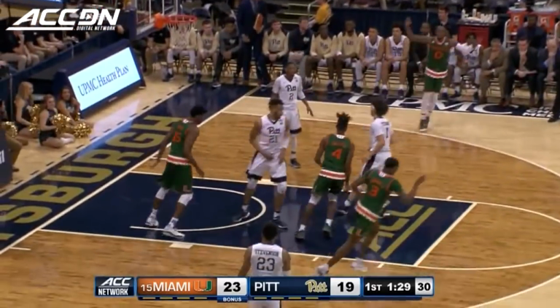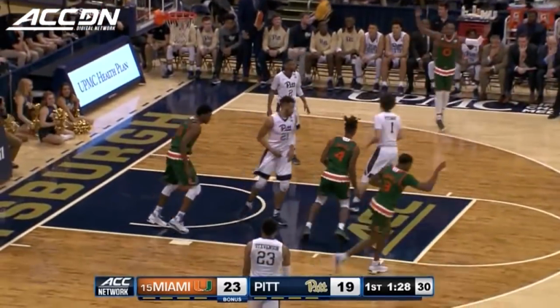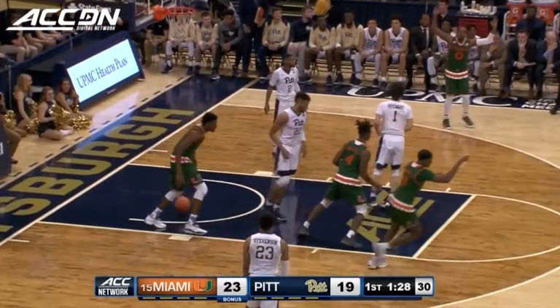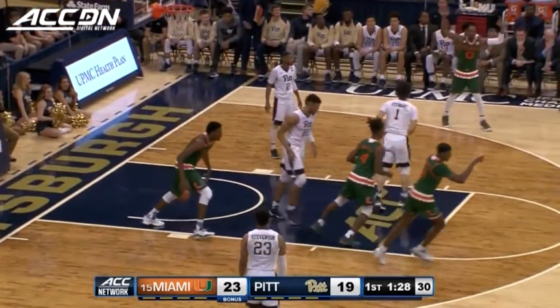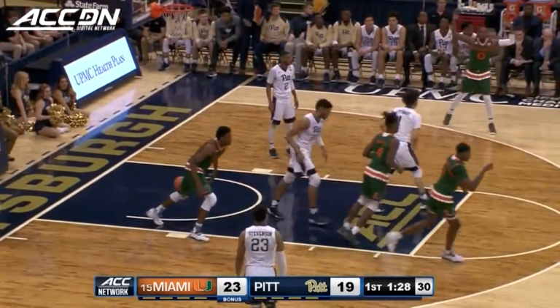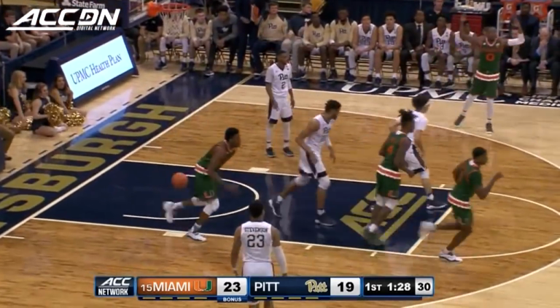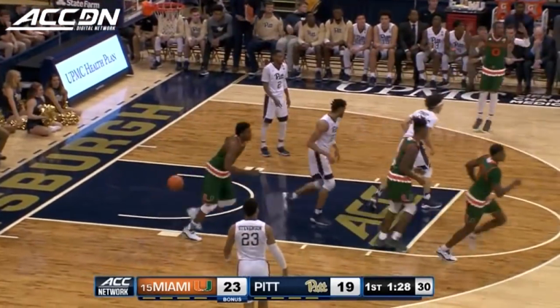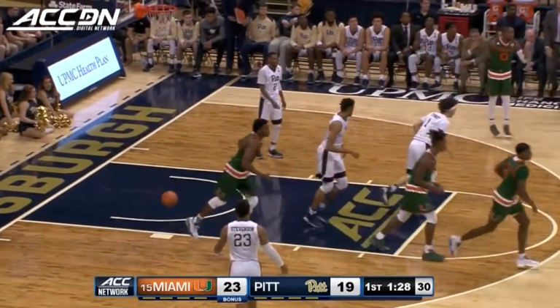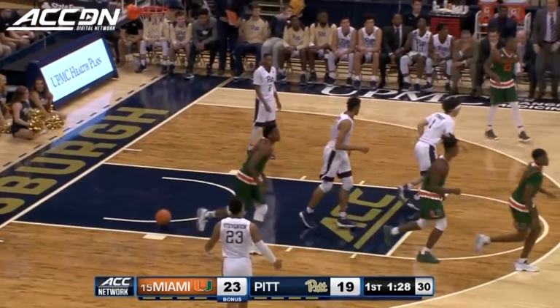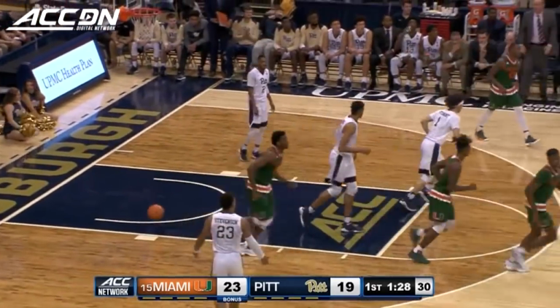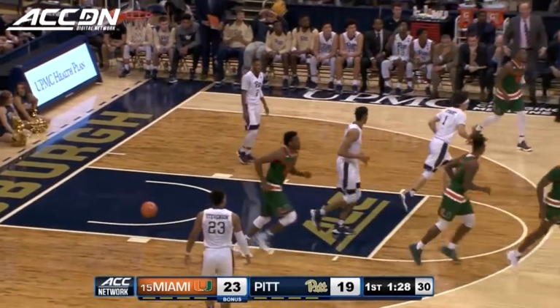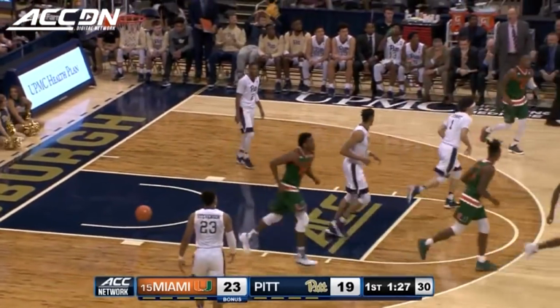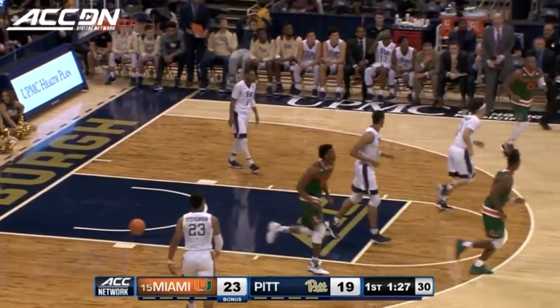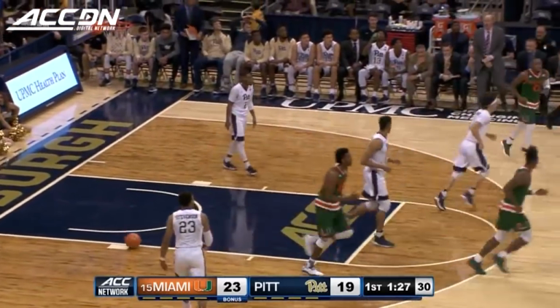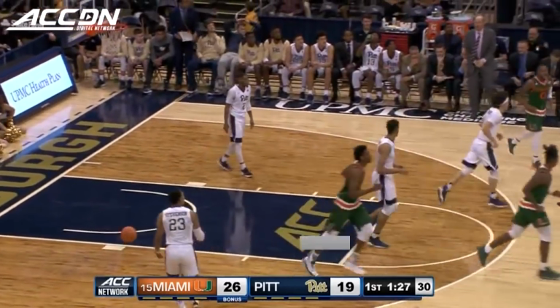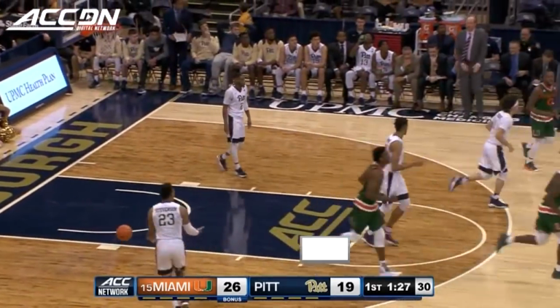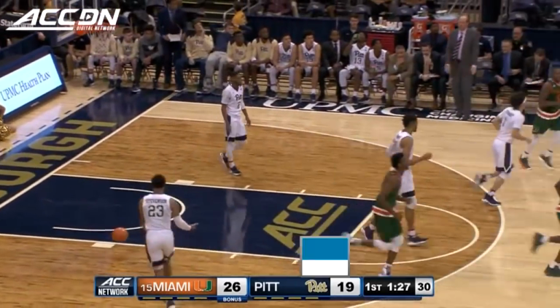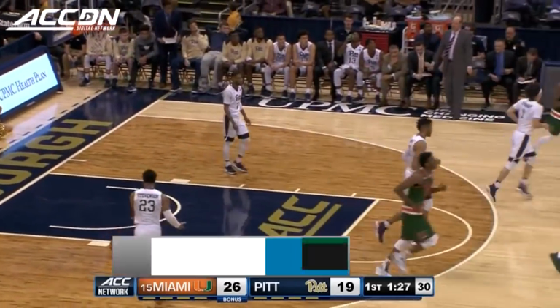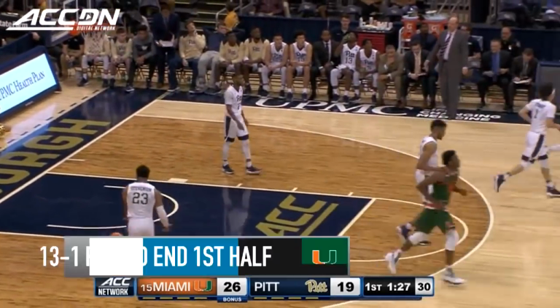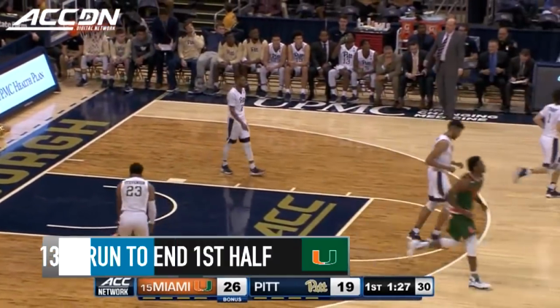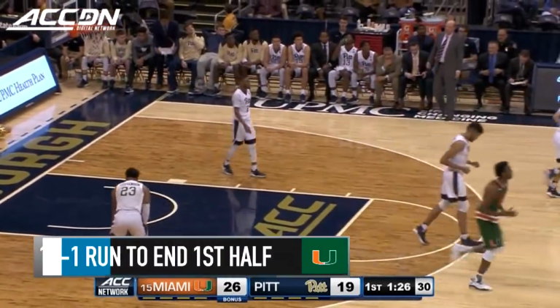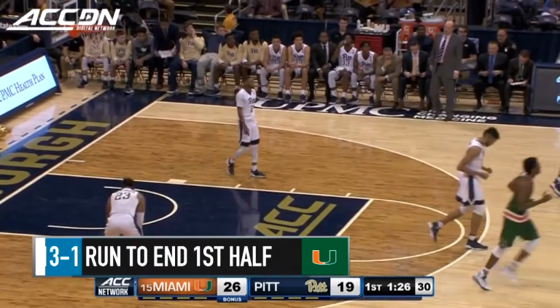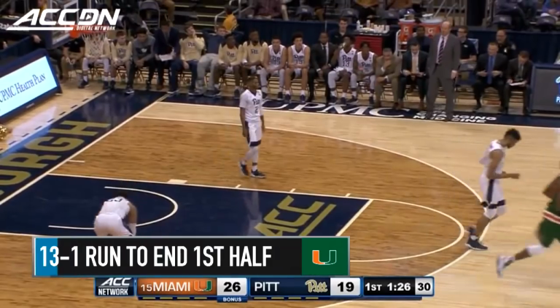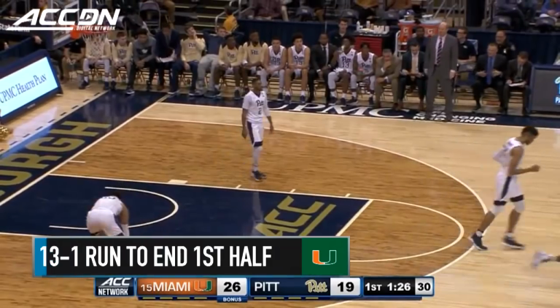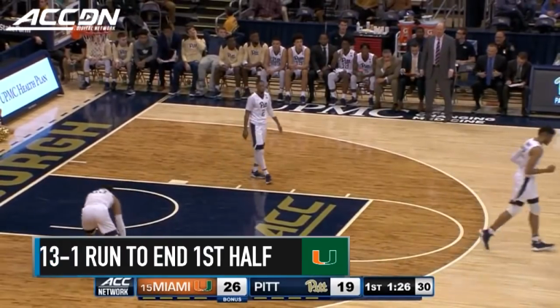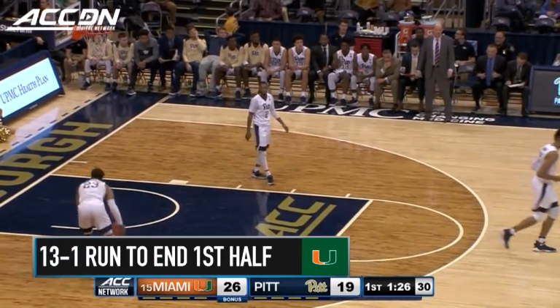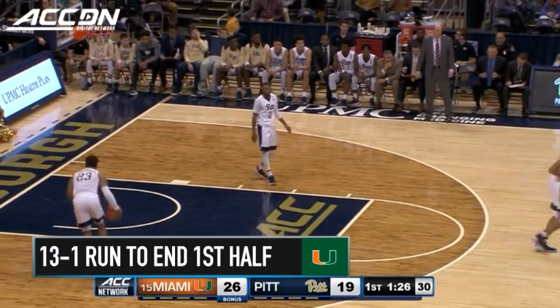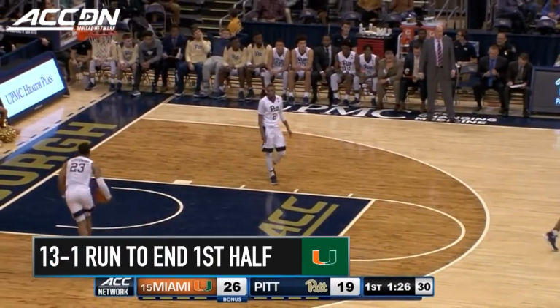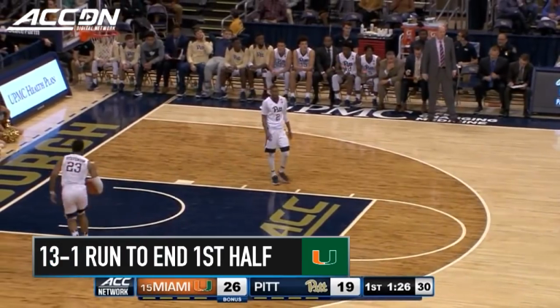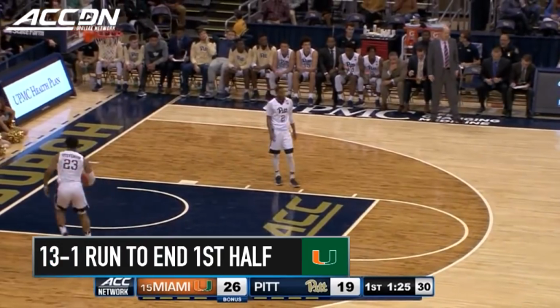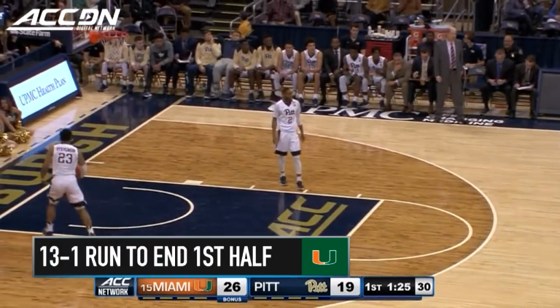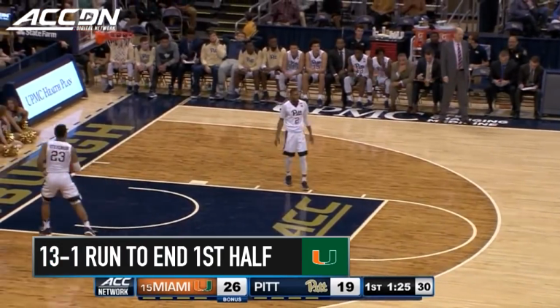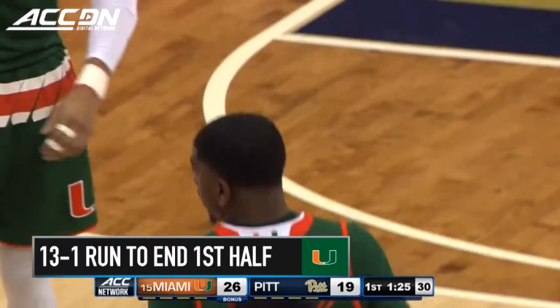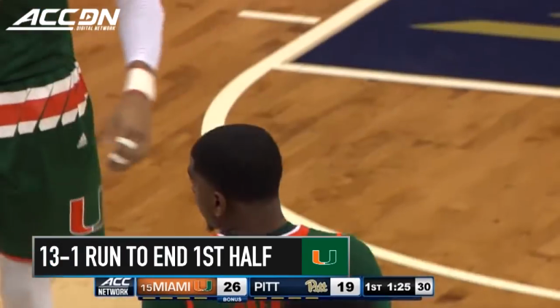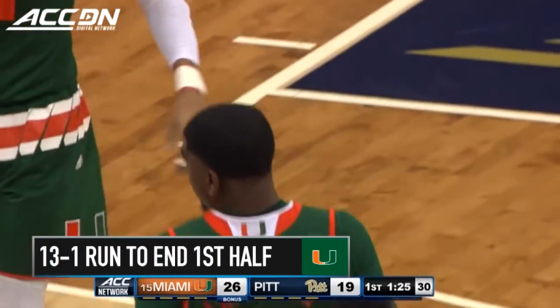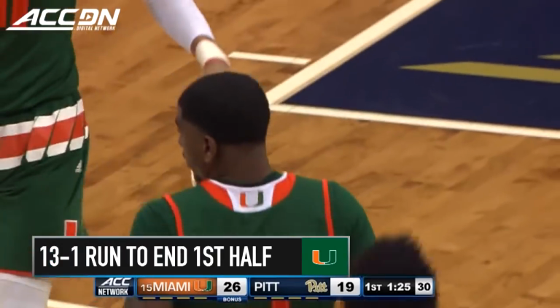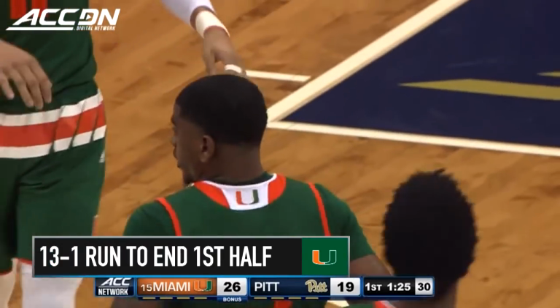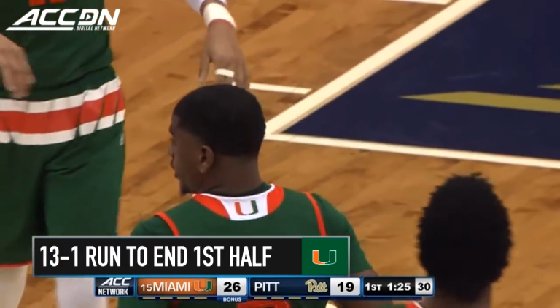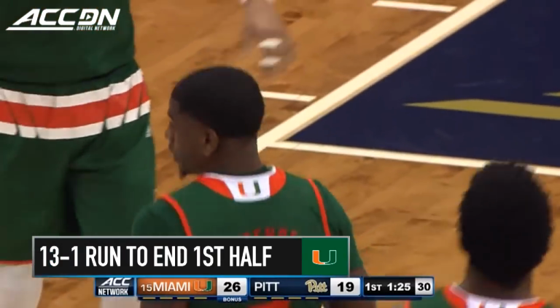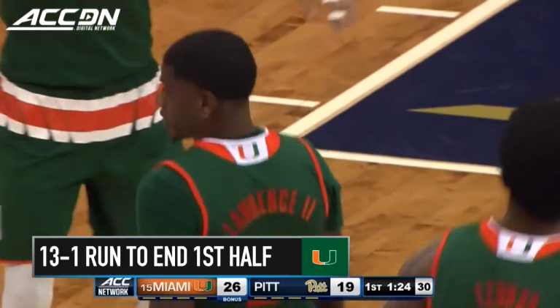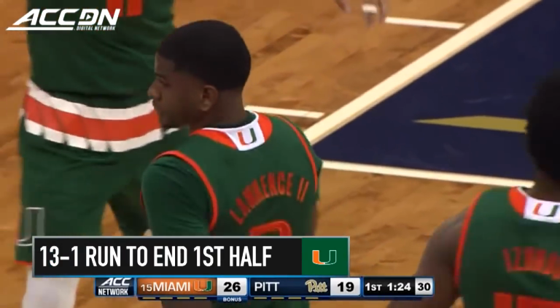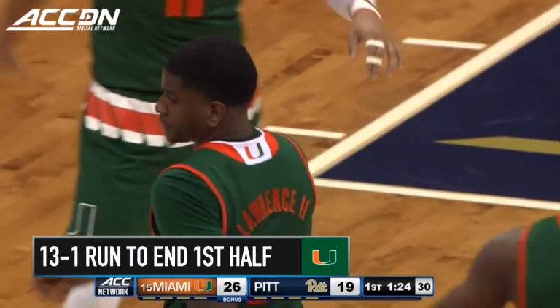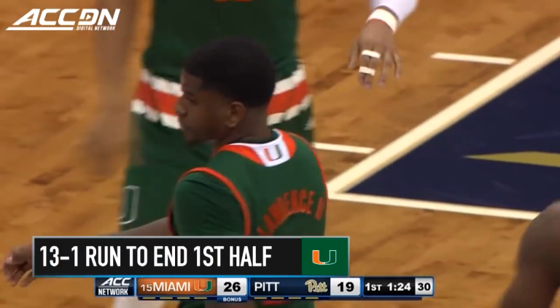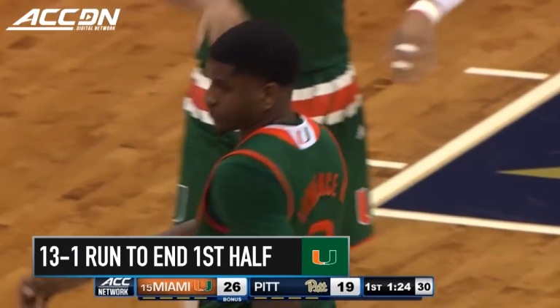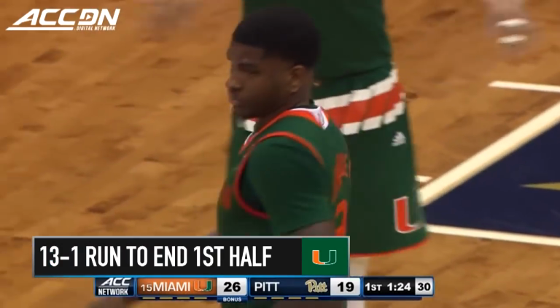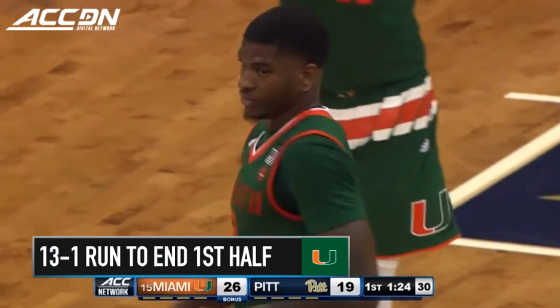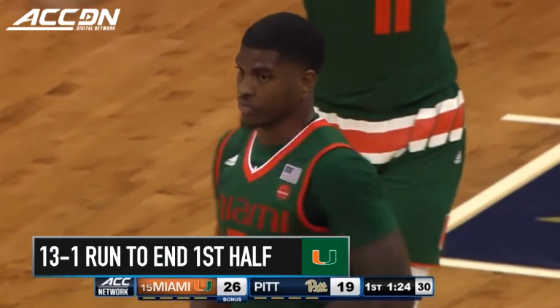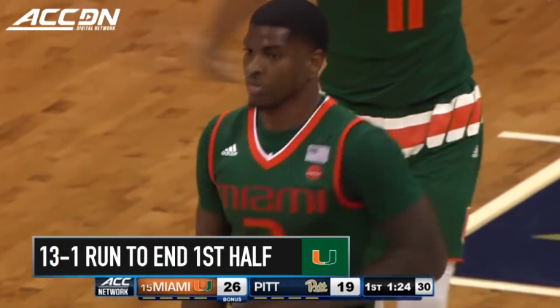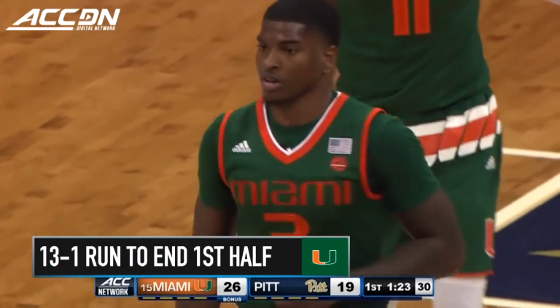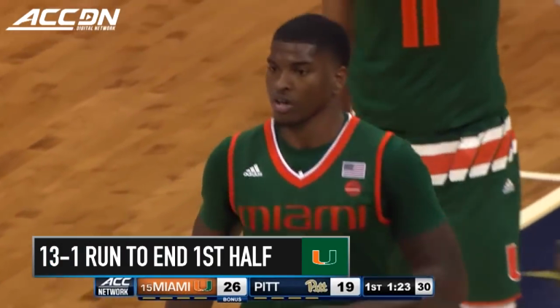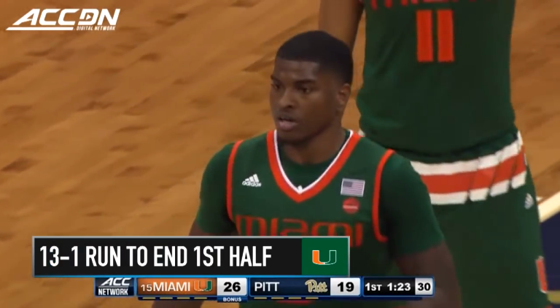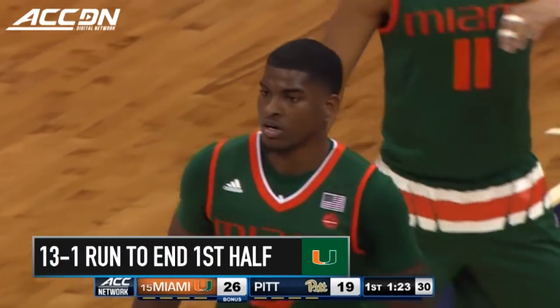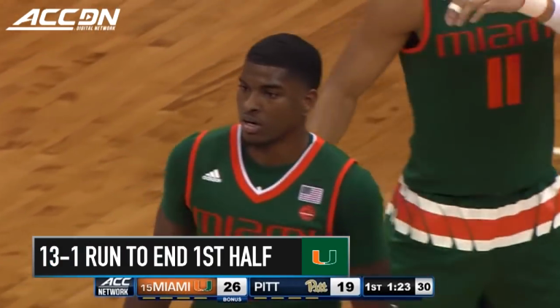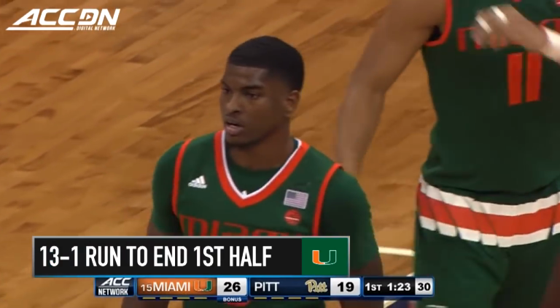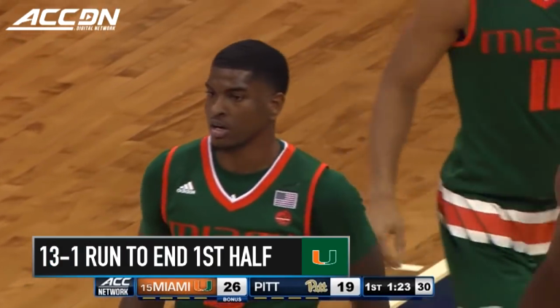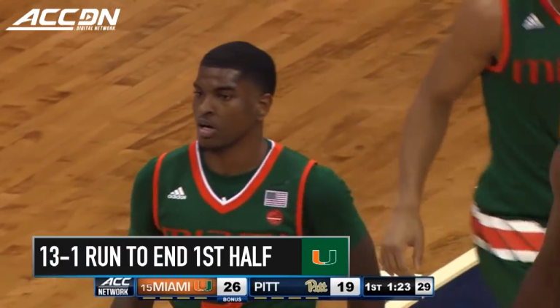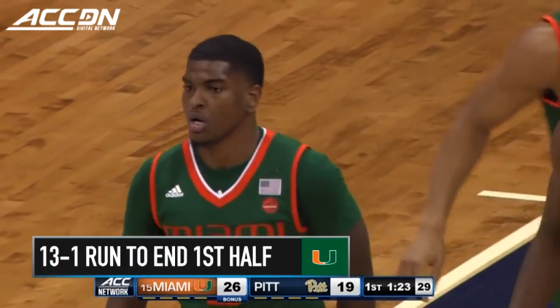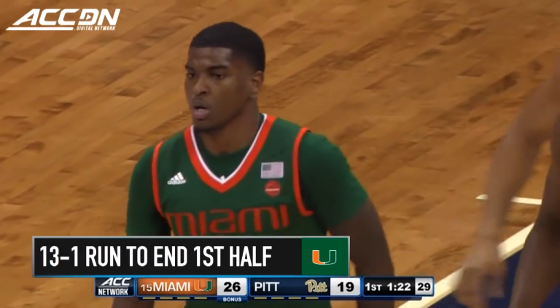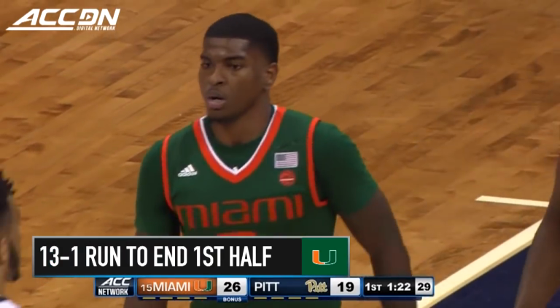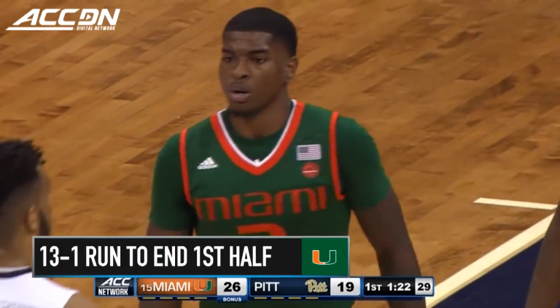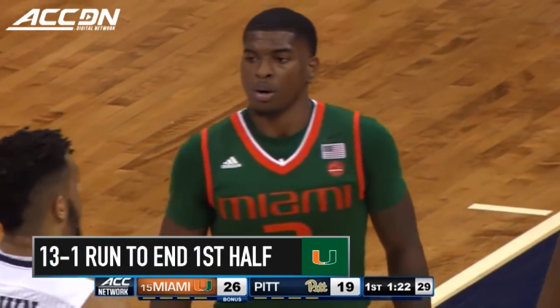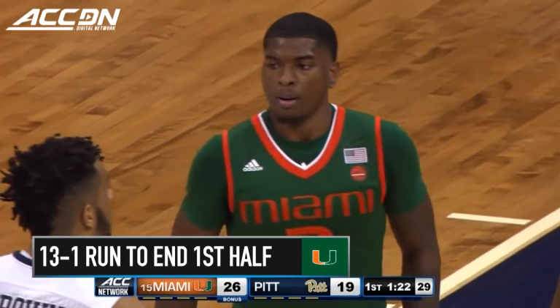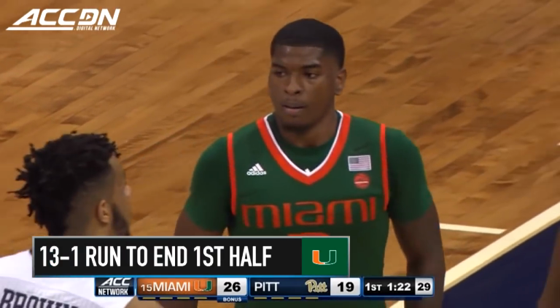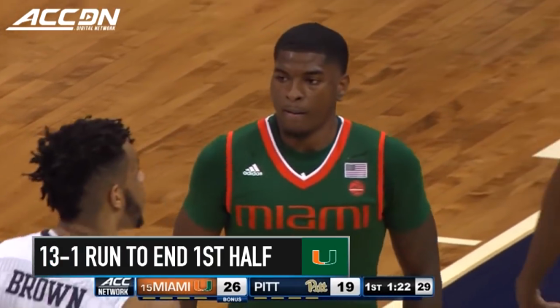And then come down and Anthony Lawrence makes him pay. 10 points now for Lawrence.